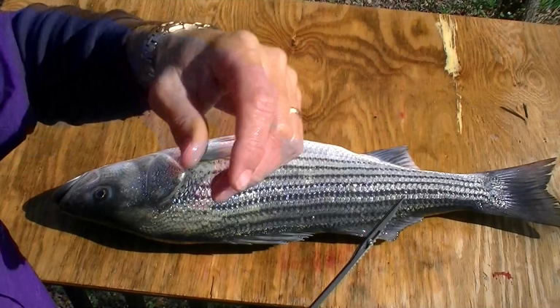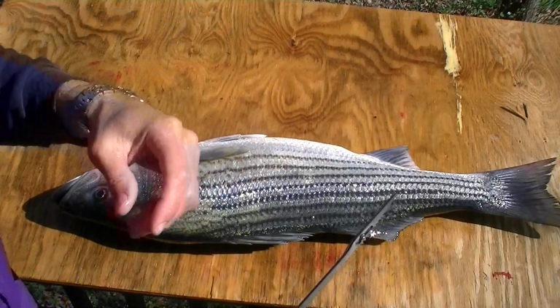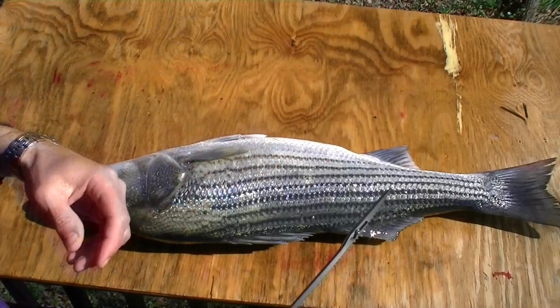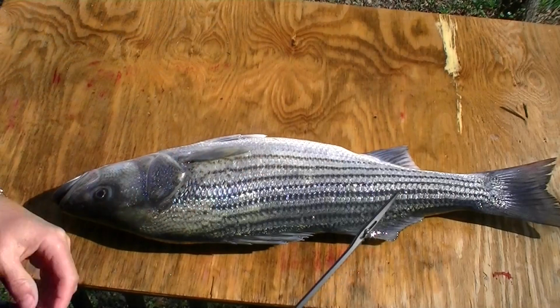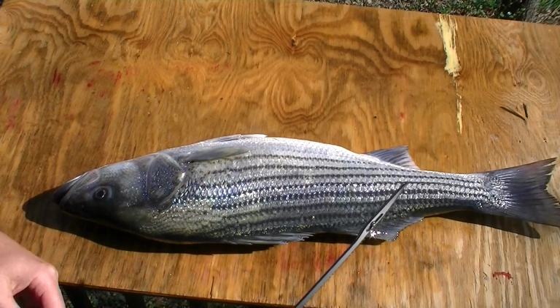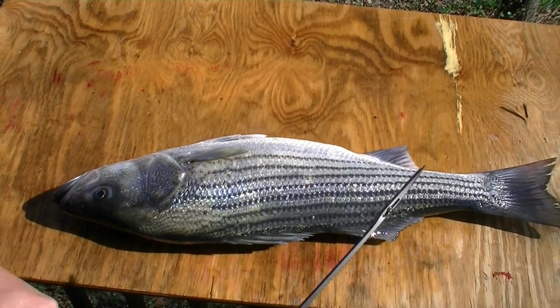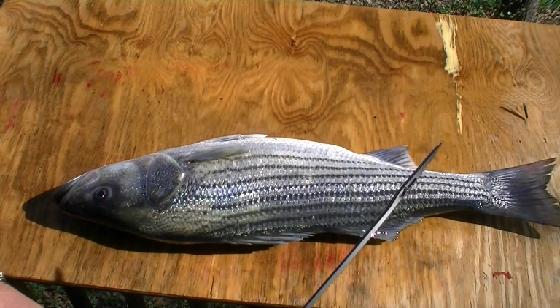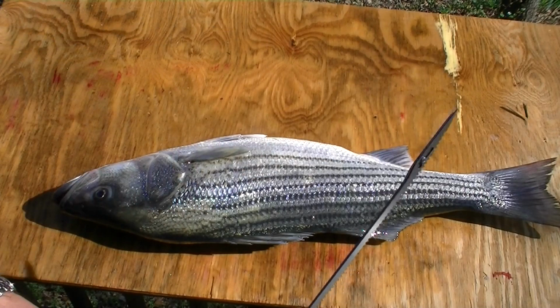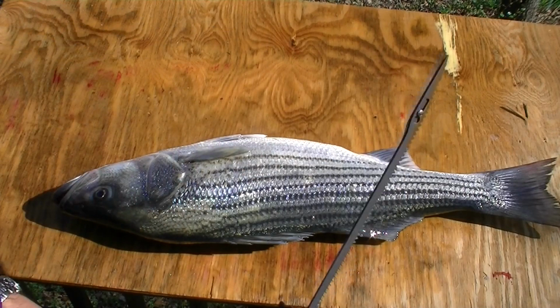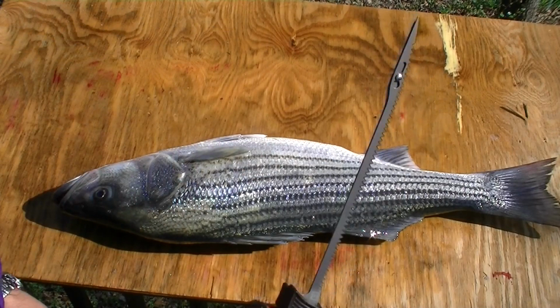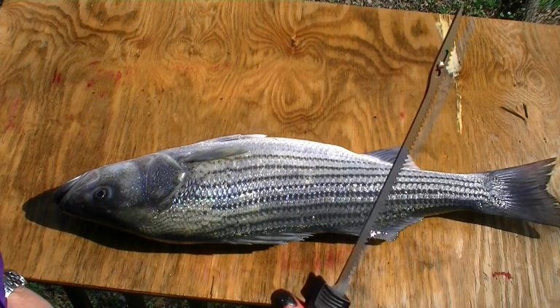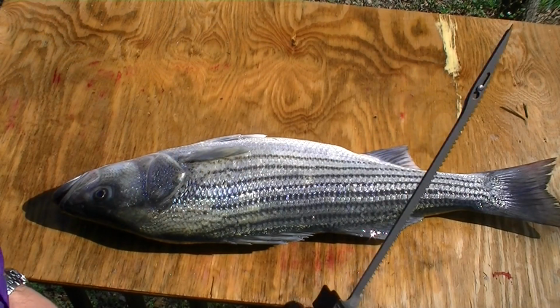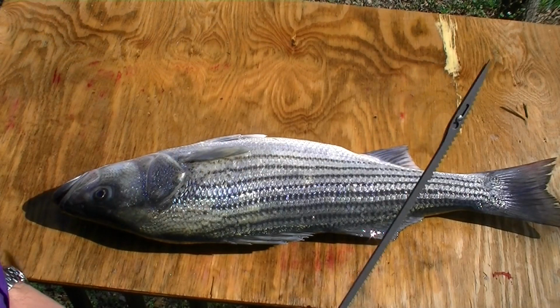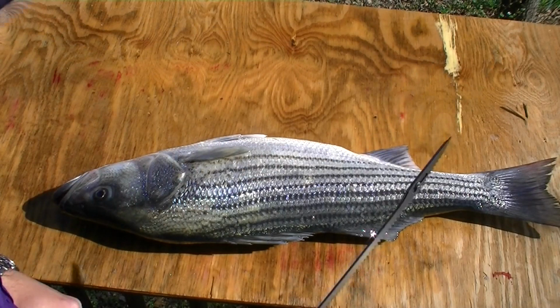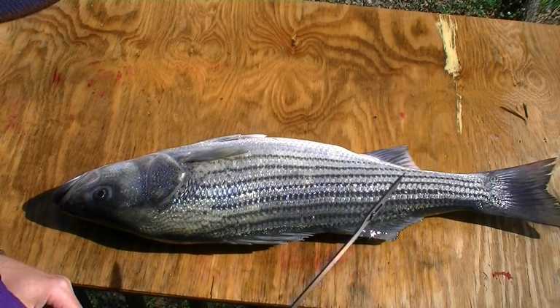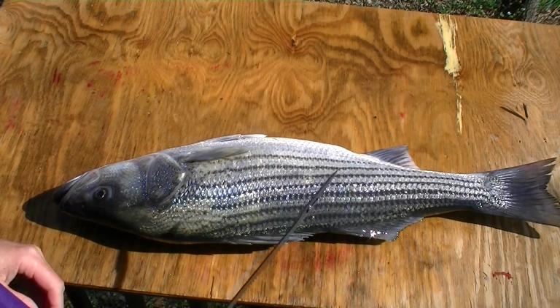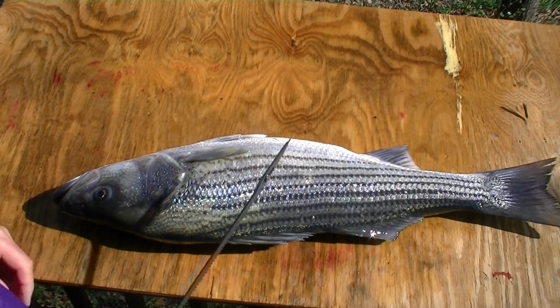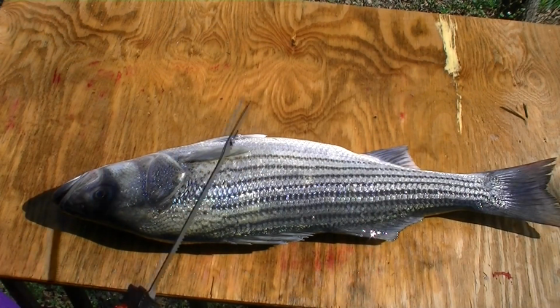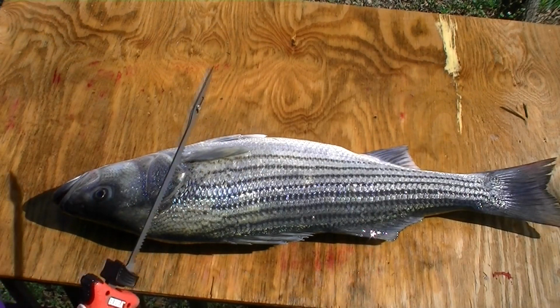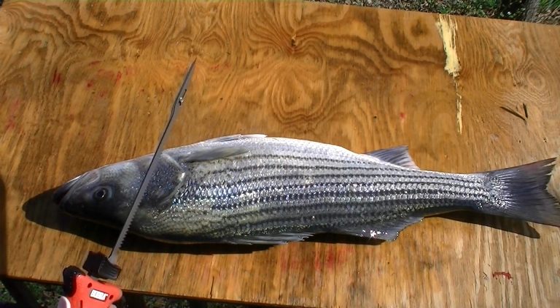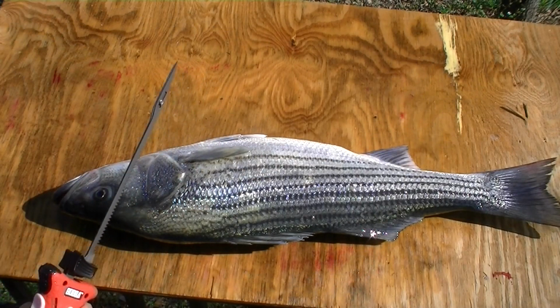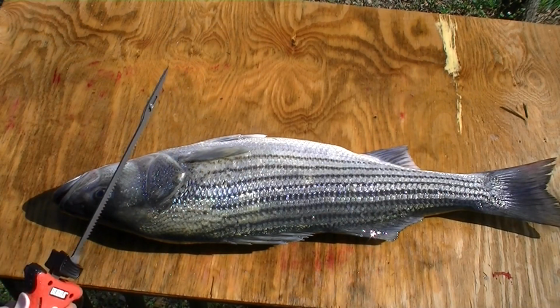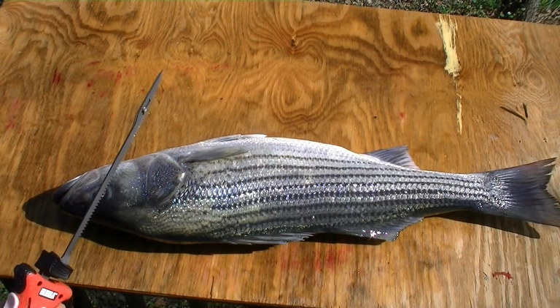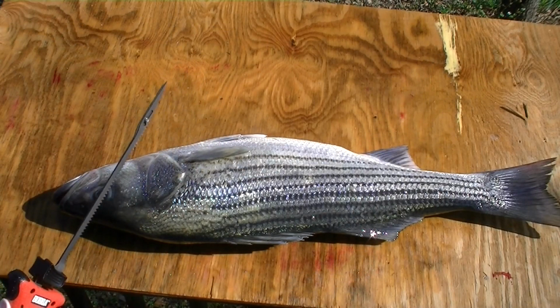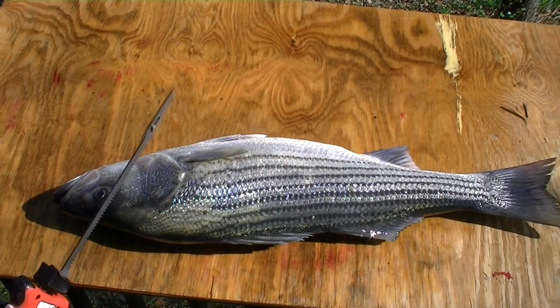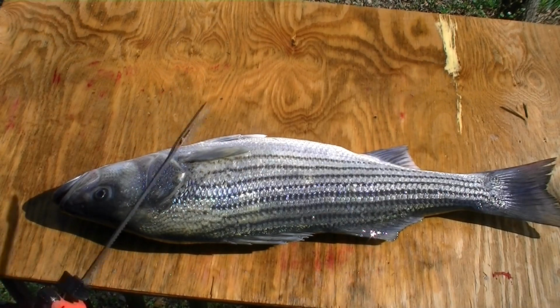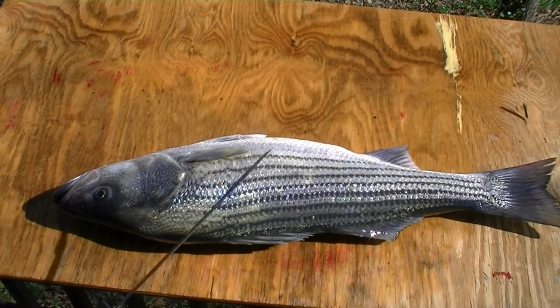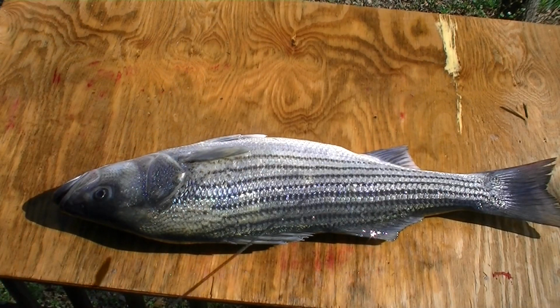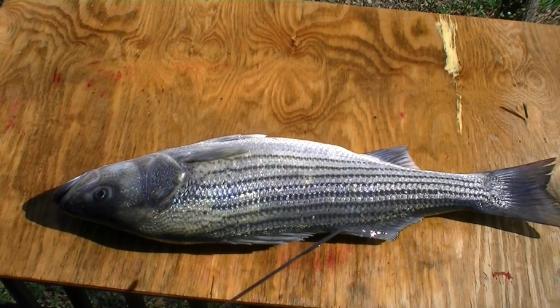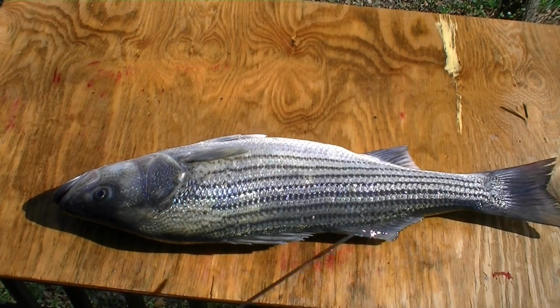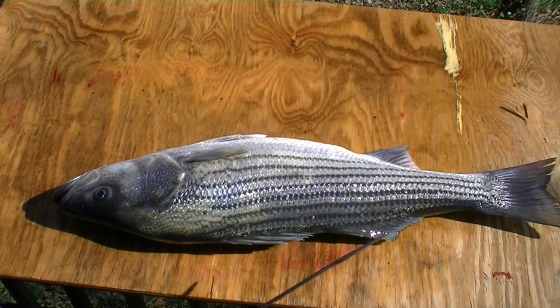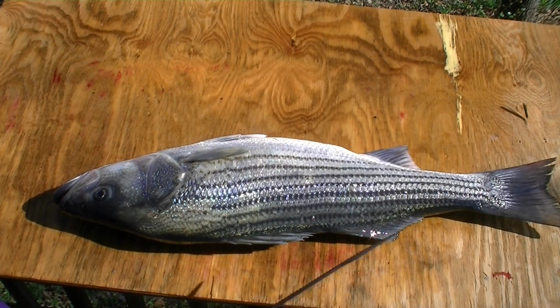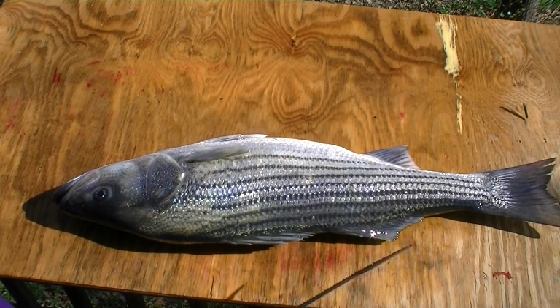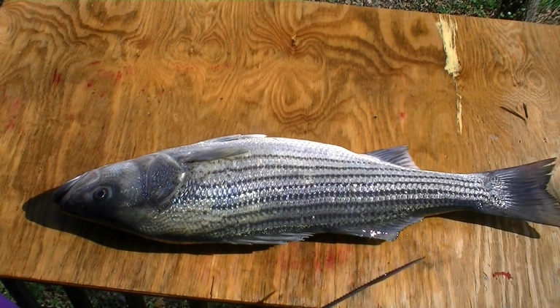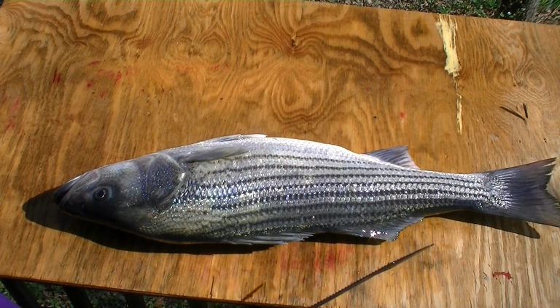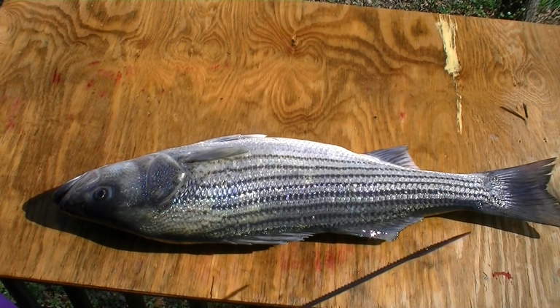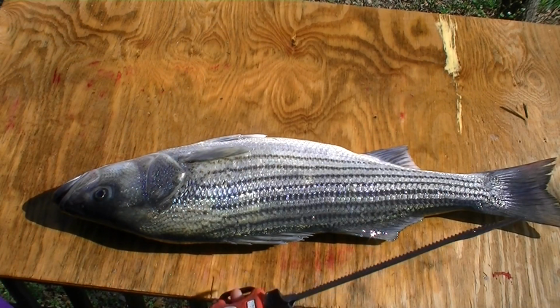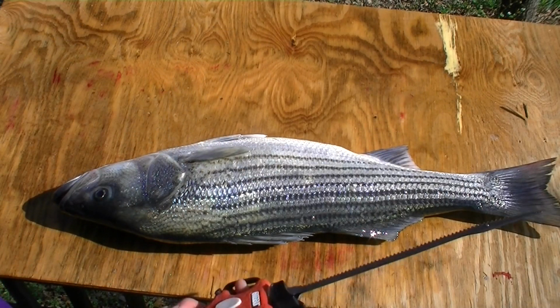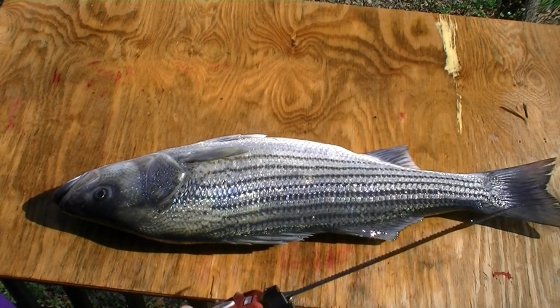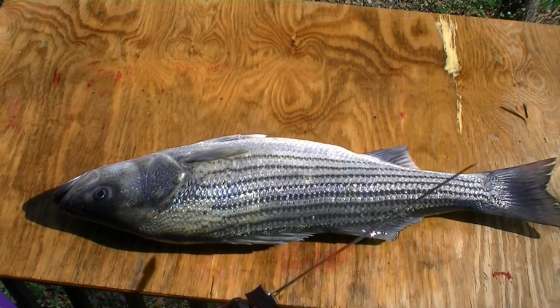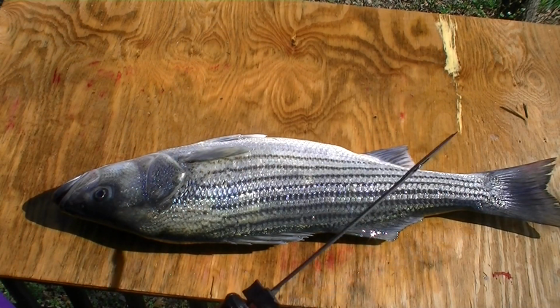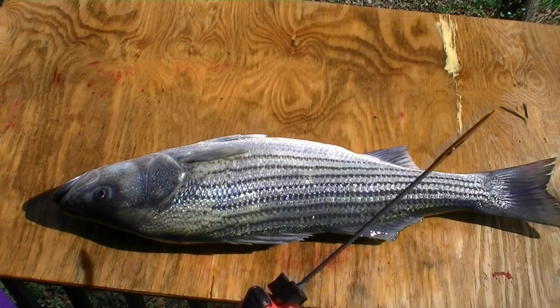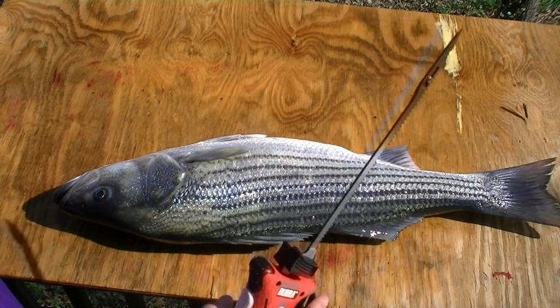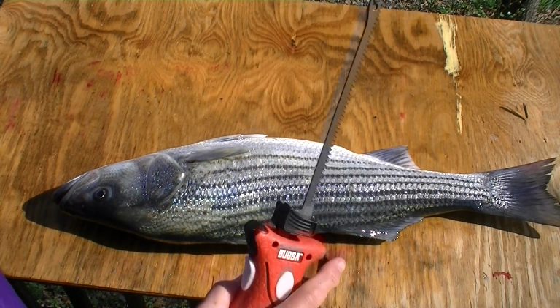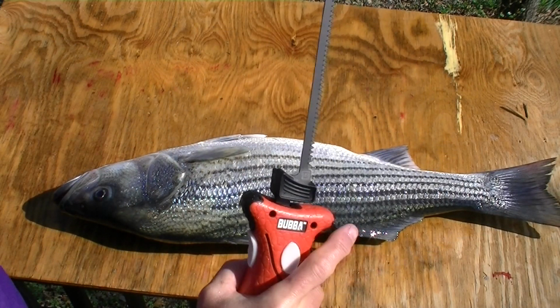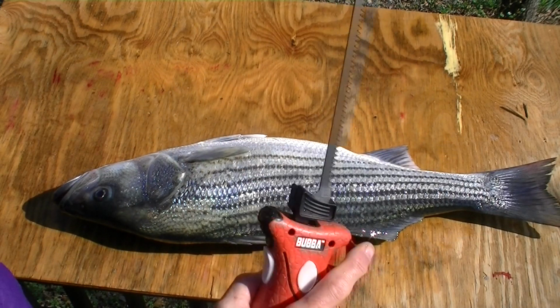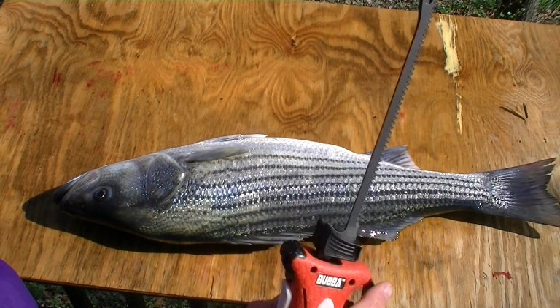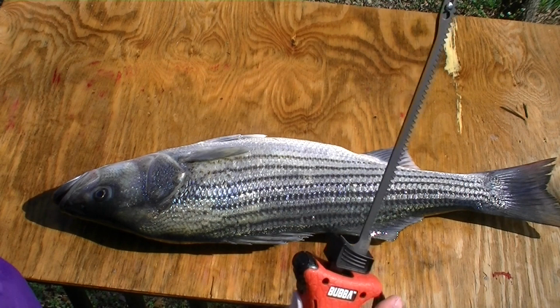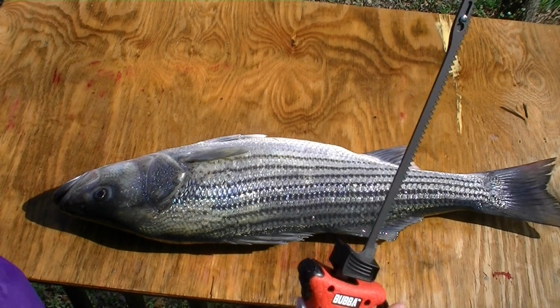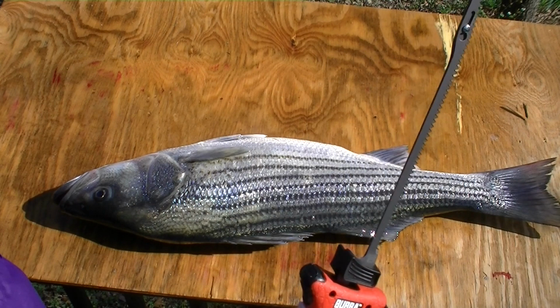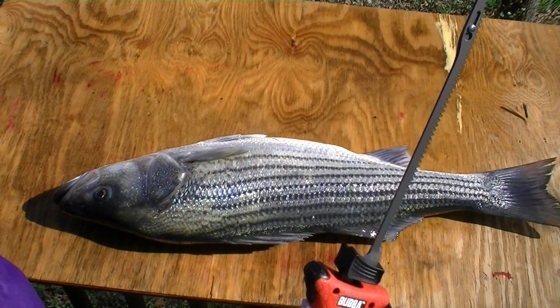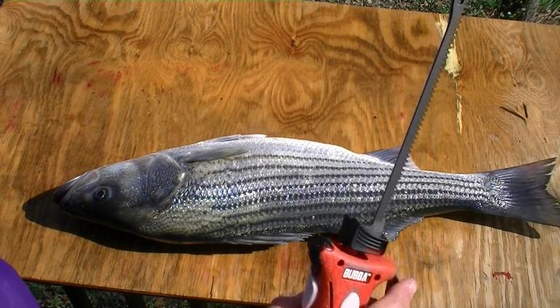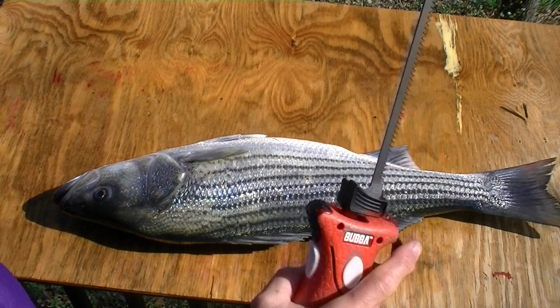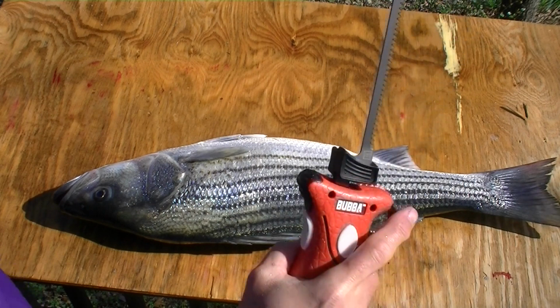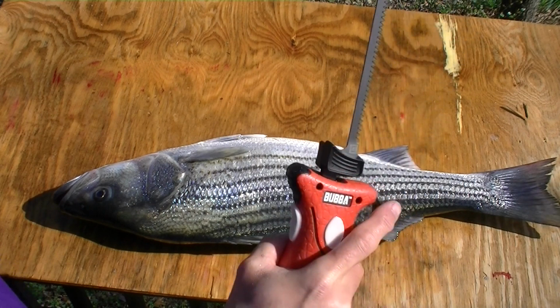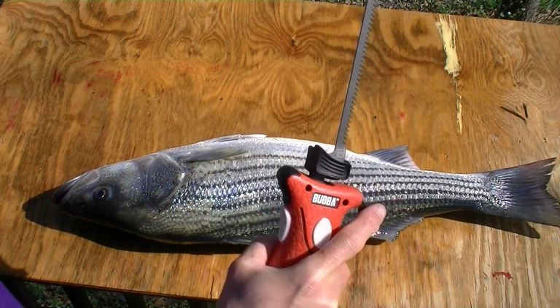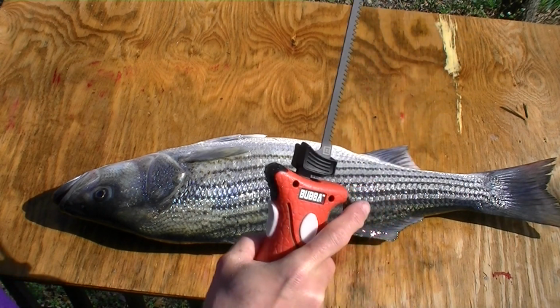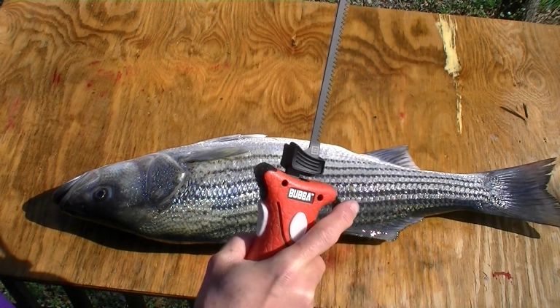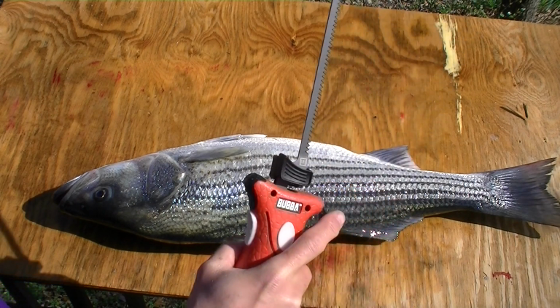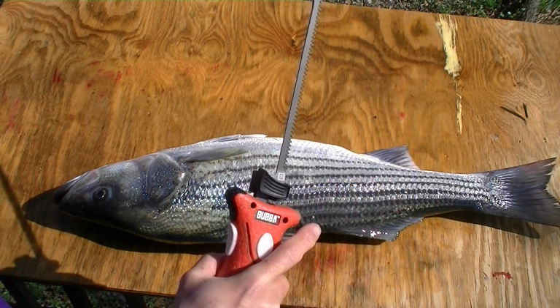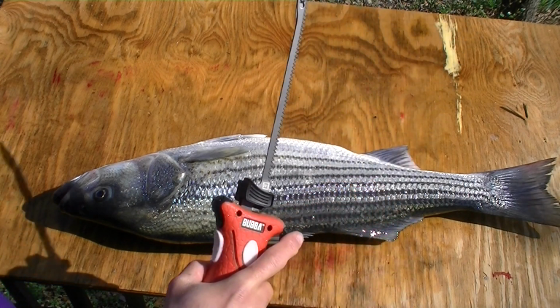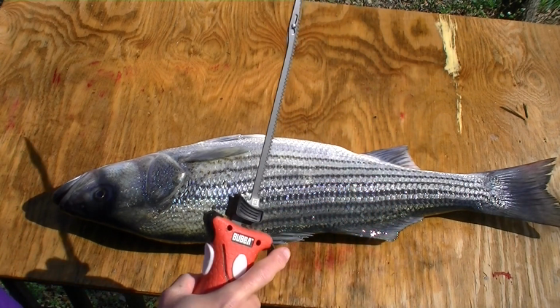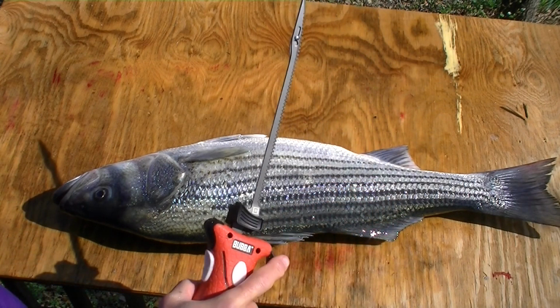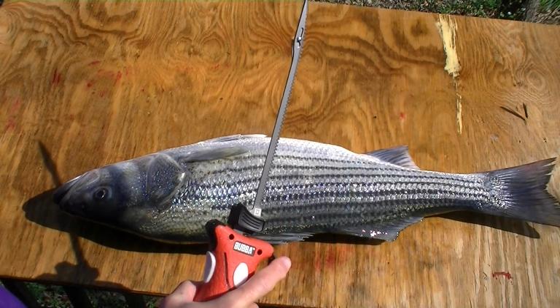The purpose of this video is to demonstrate how to fillet a striped bass with an electric knife. This is my new Bubba Blade.